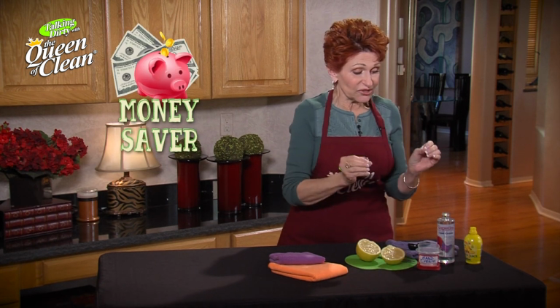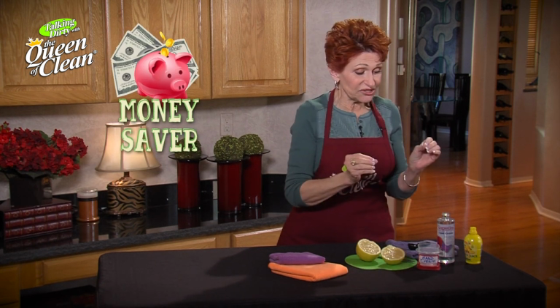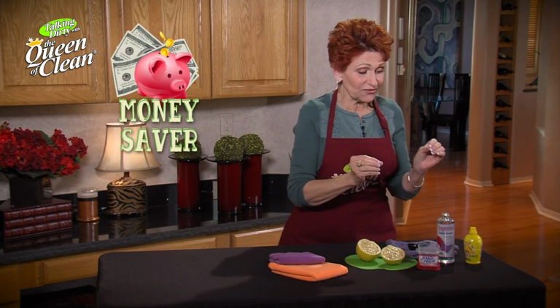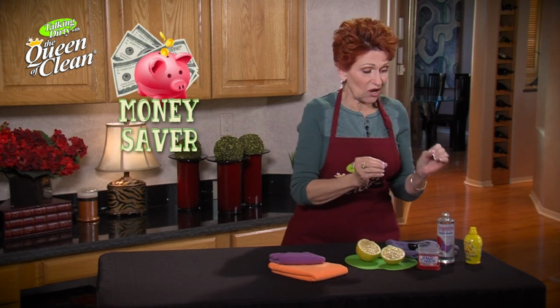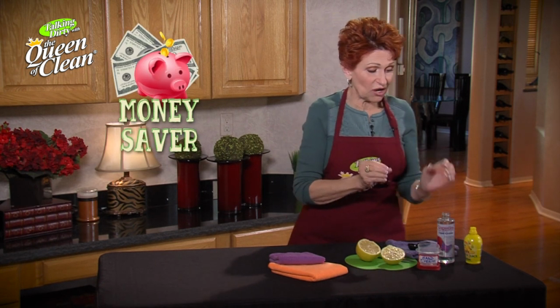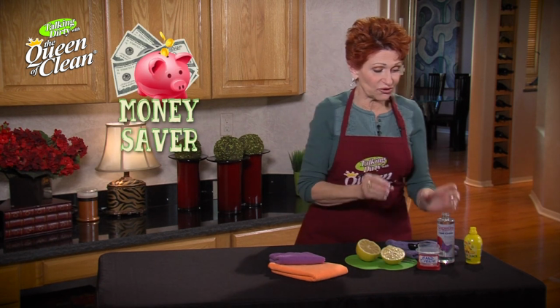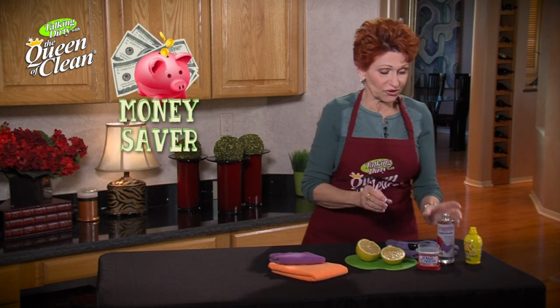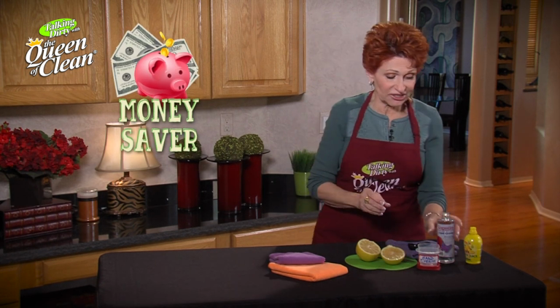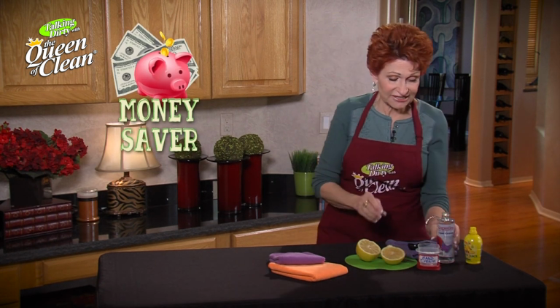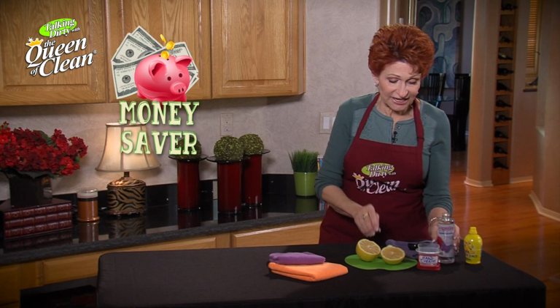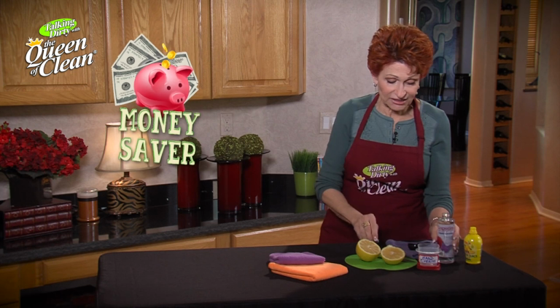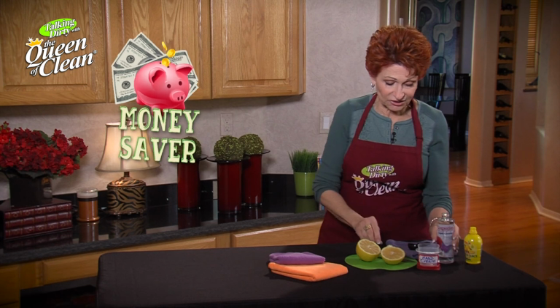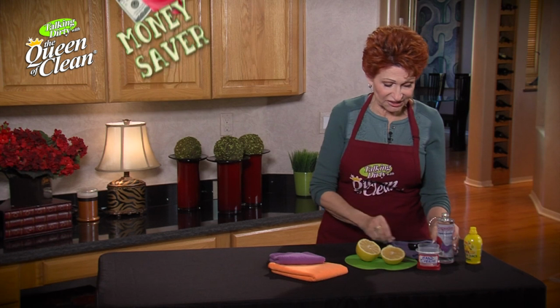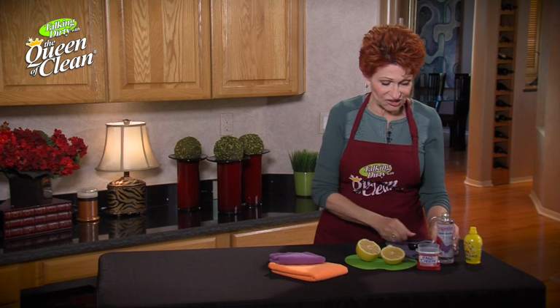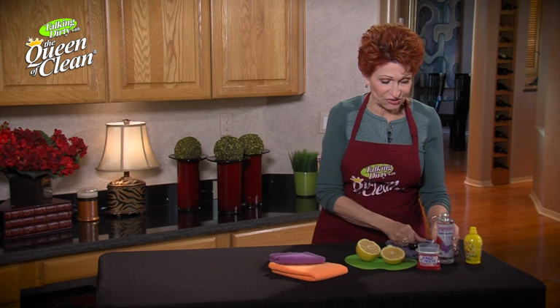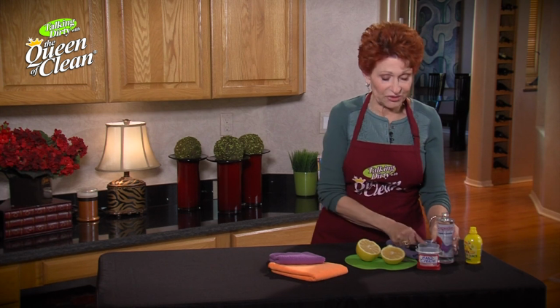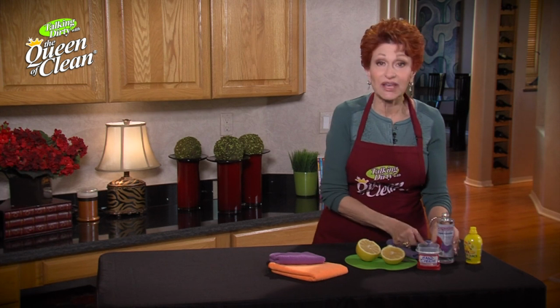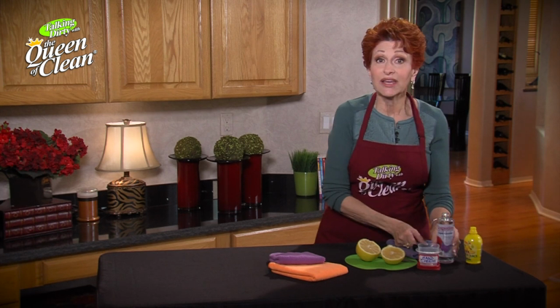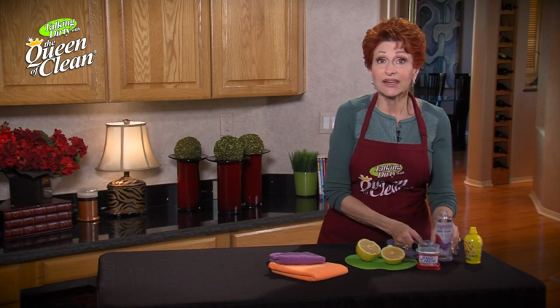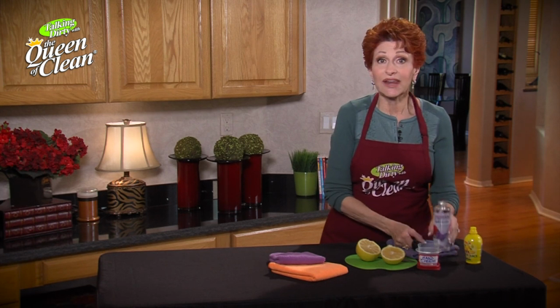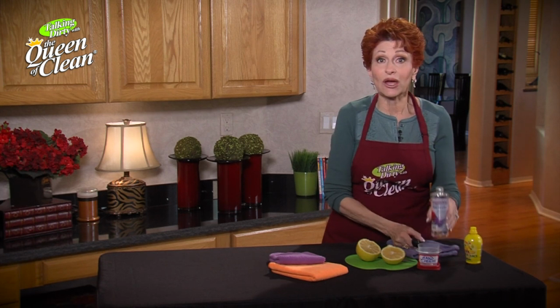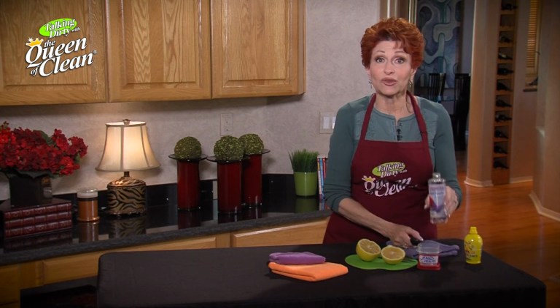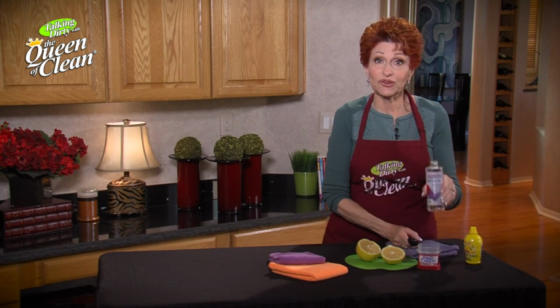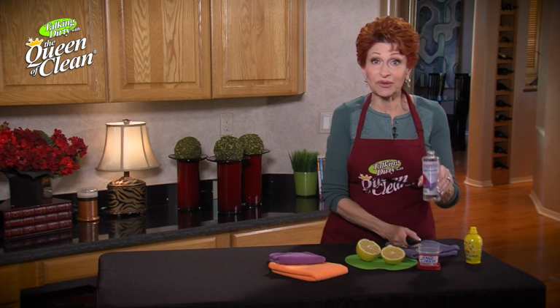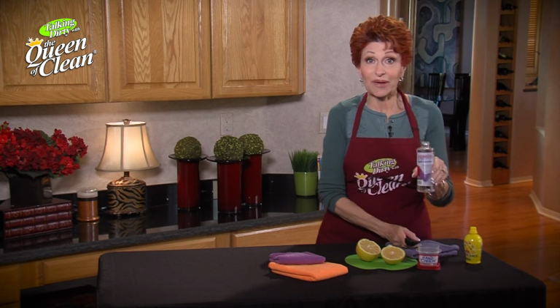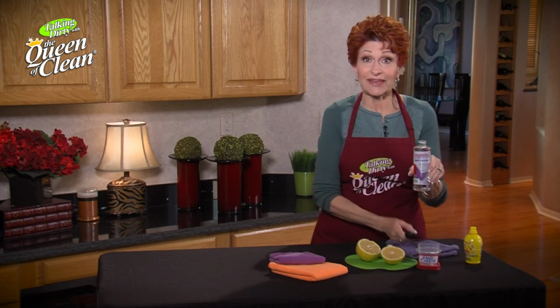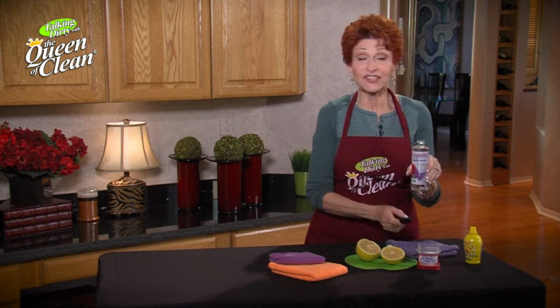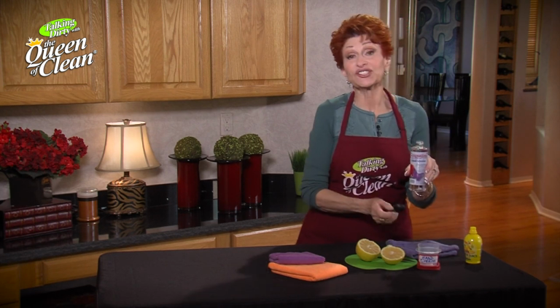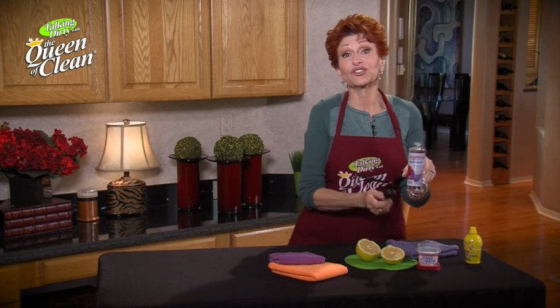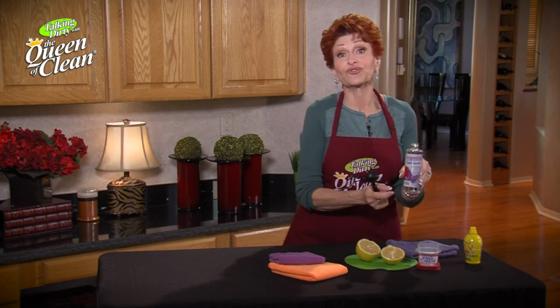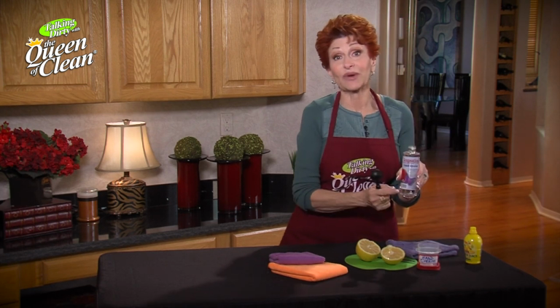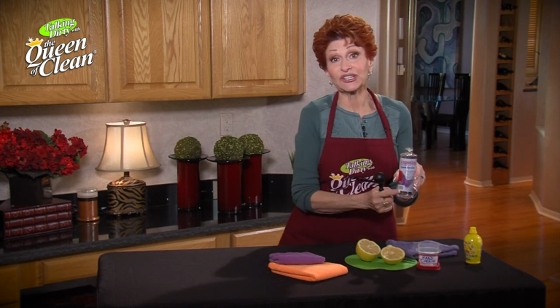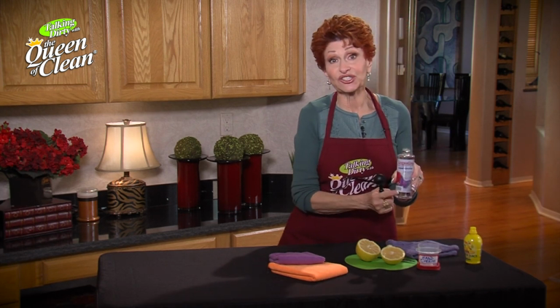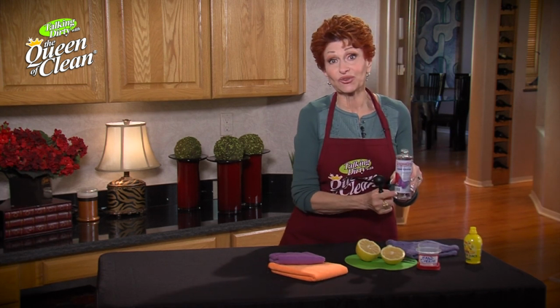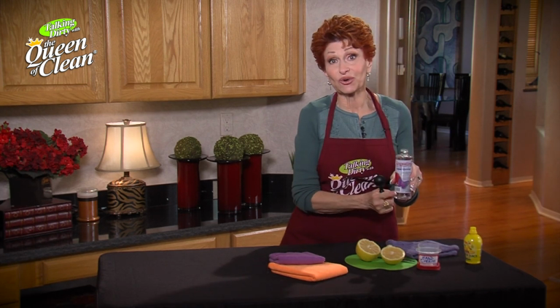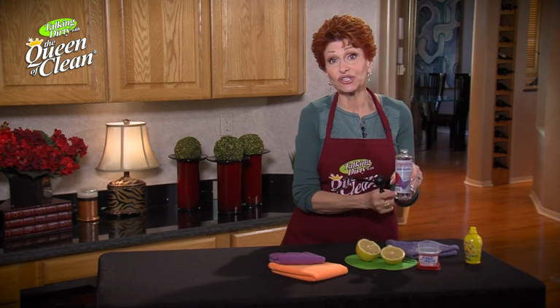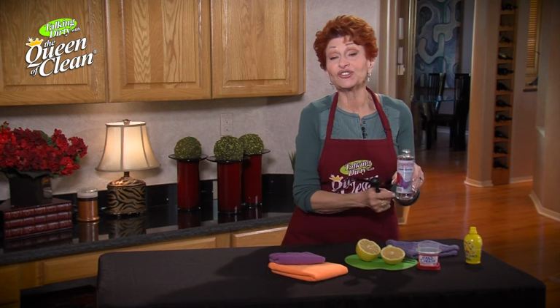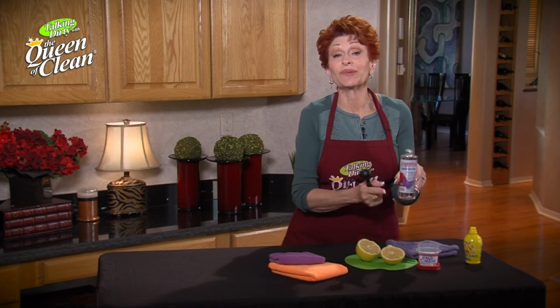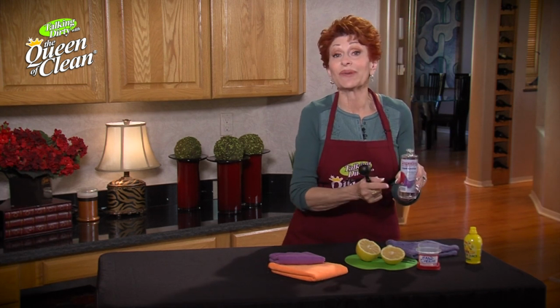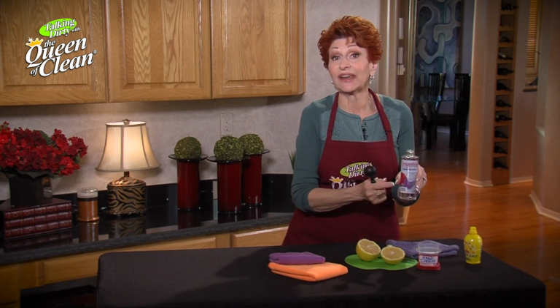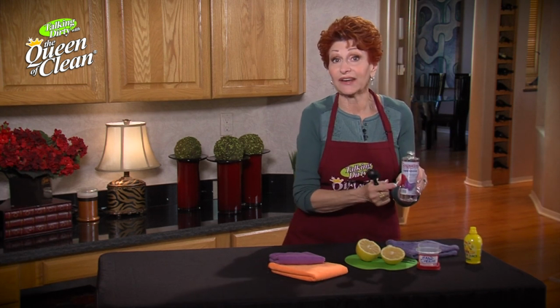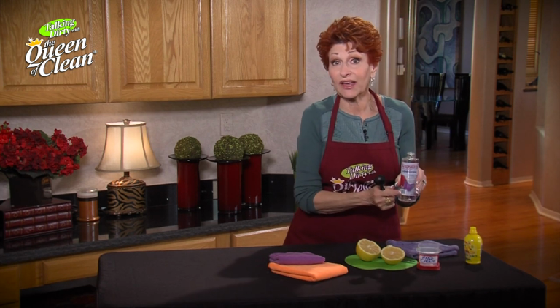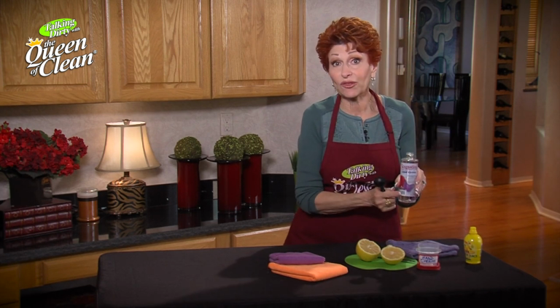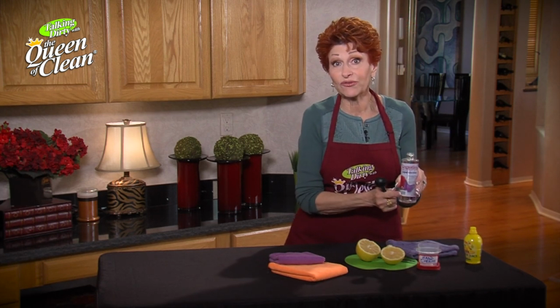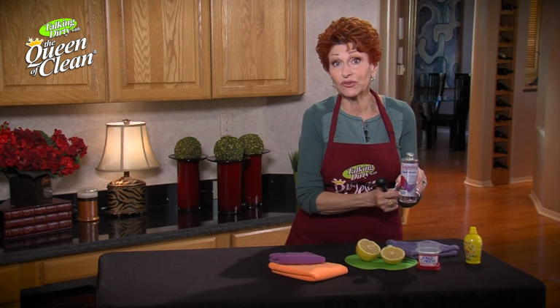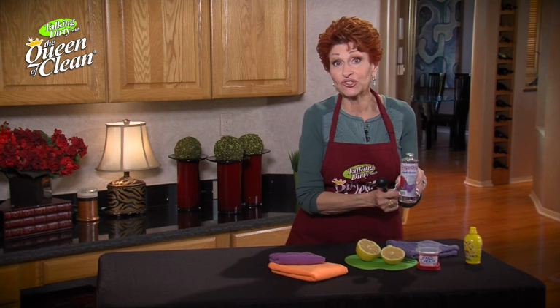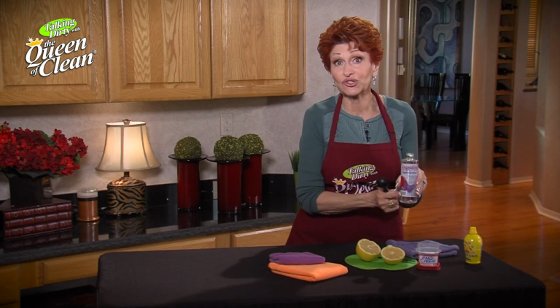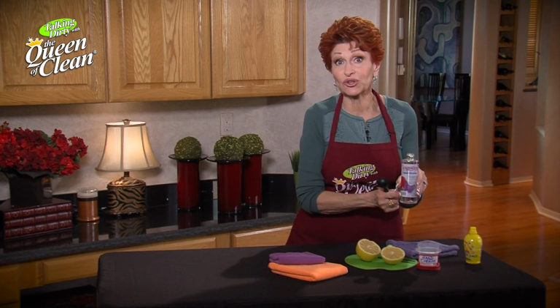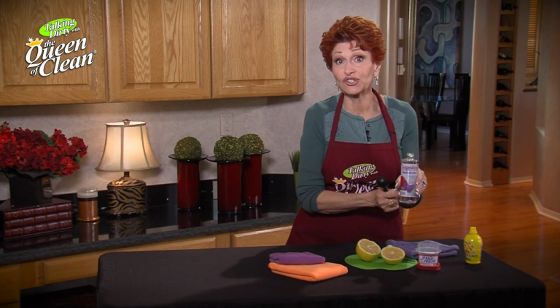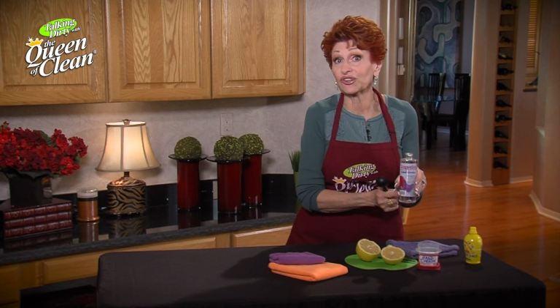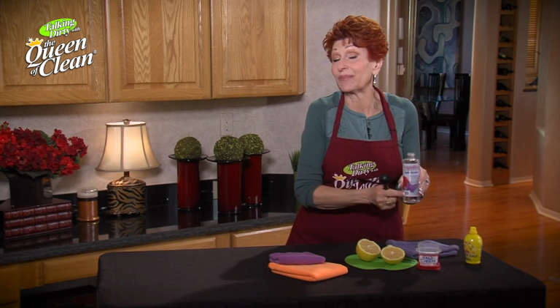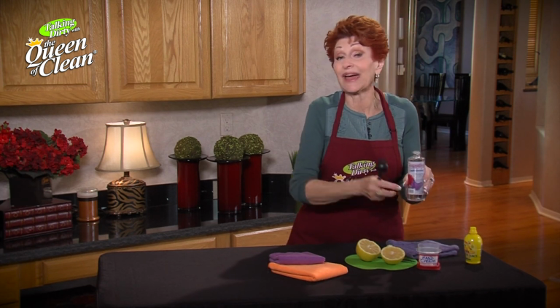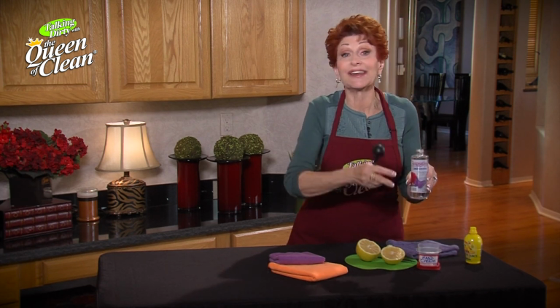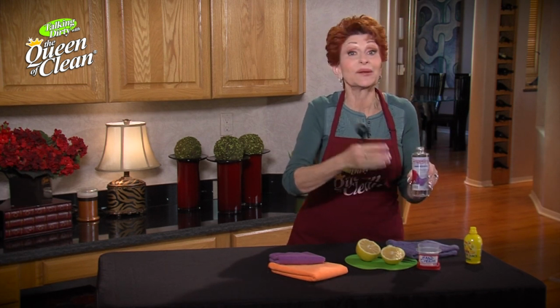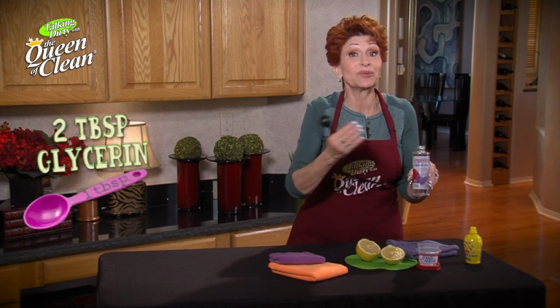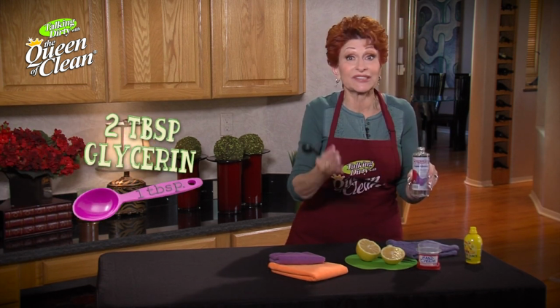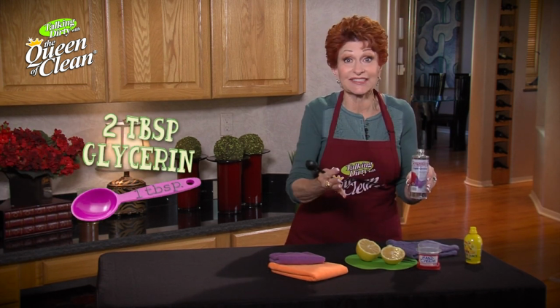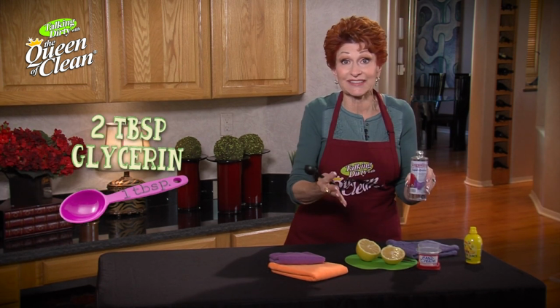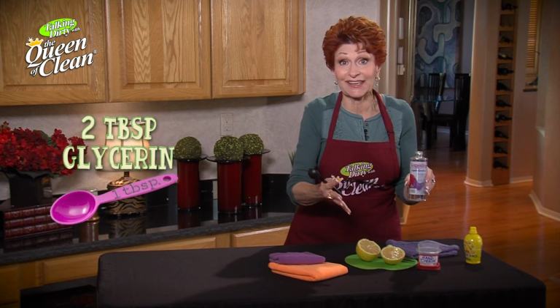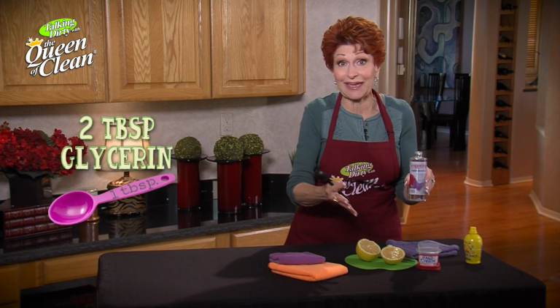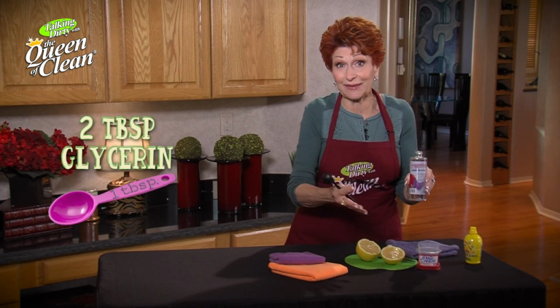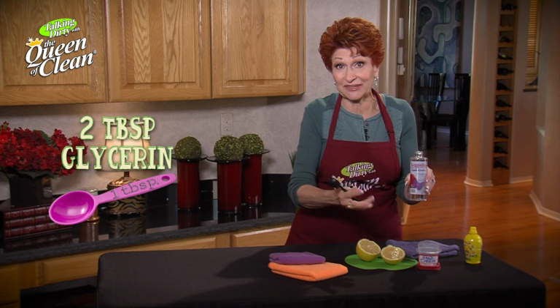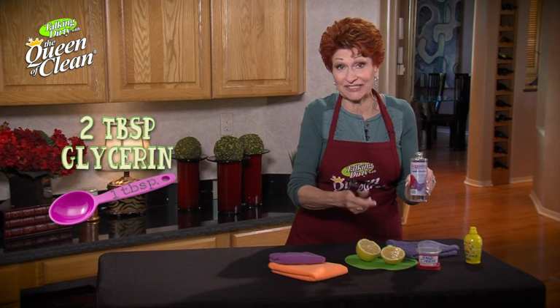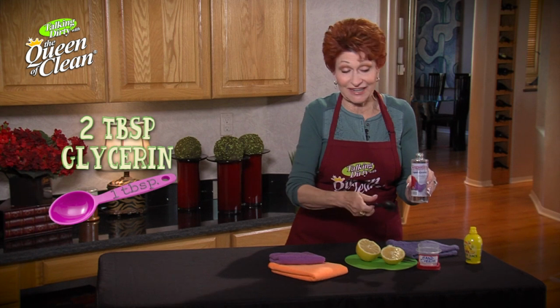First of all you're going to take glycerin. Now you can buy this in drugstores, you can buy it in health food stores, you can buy it on places like Amazon.